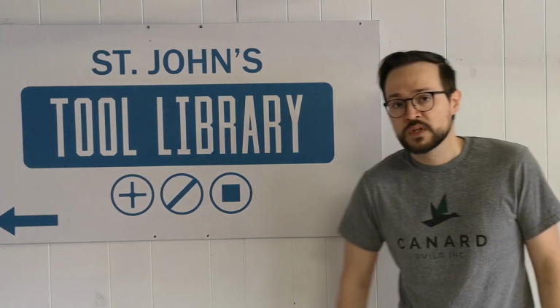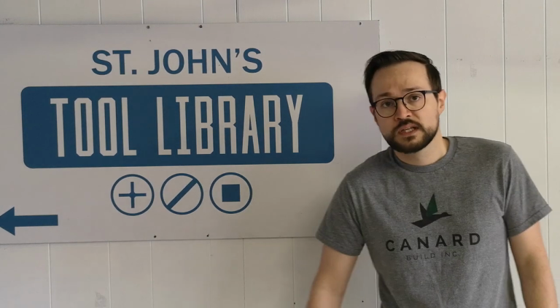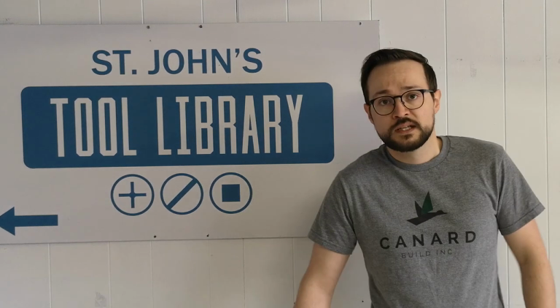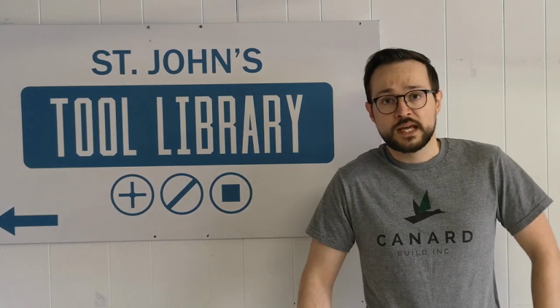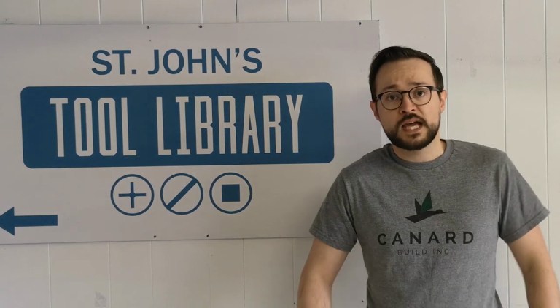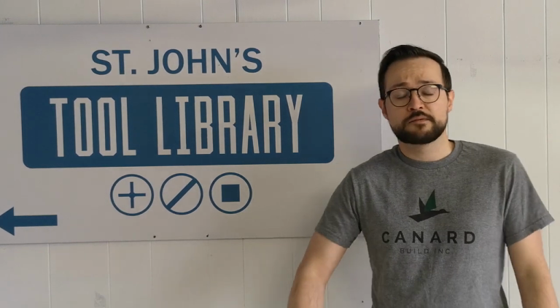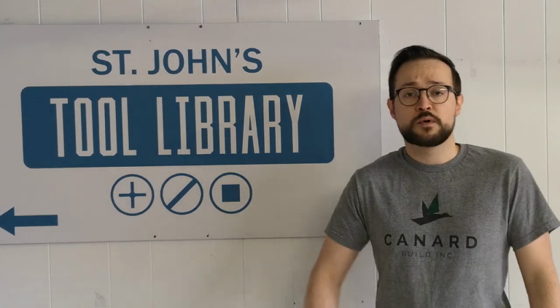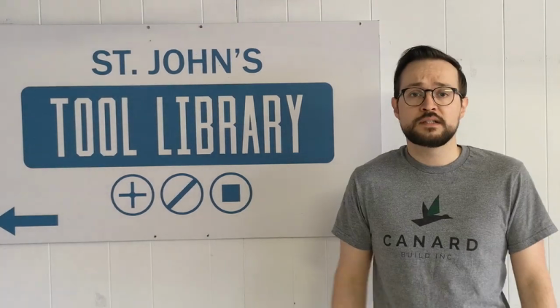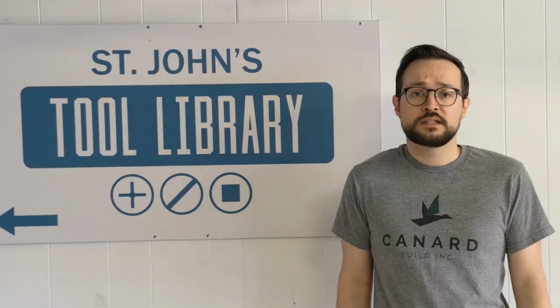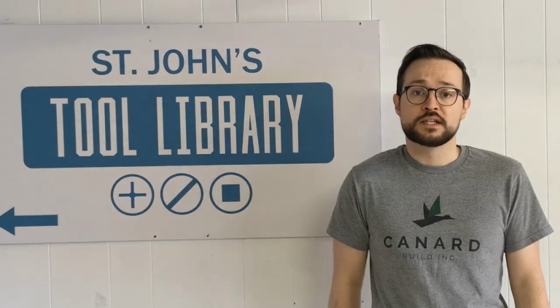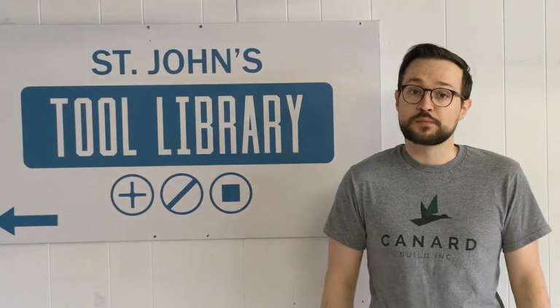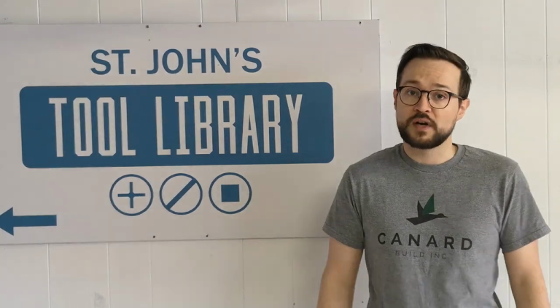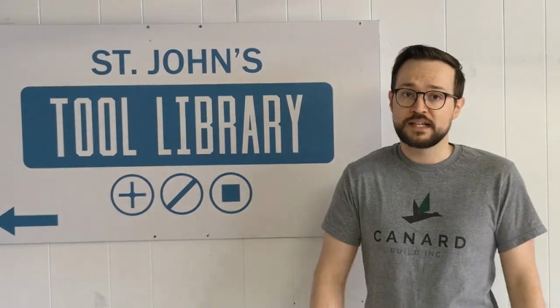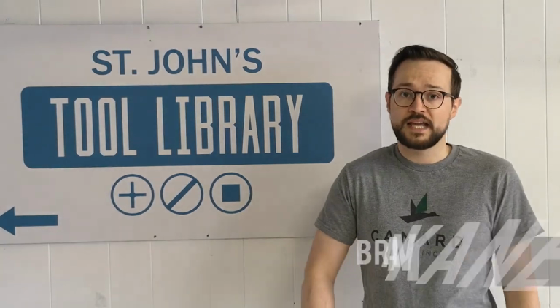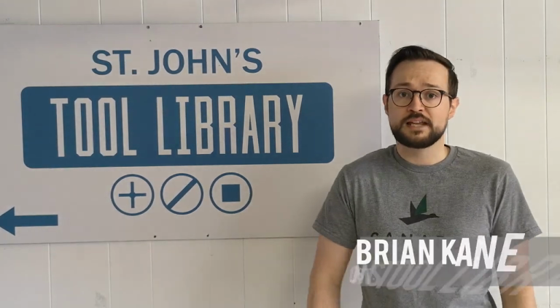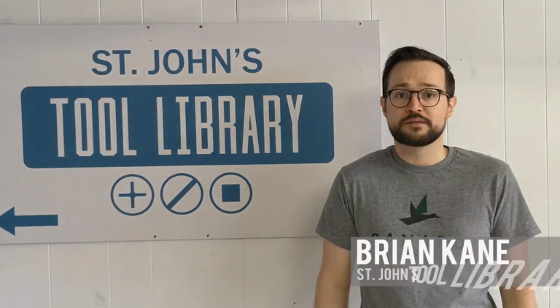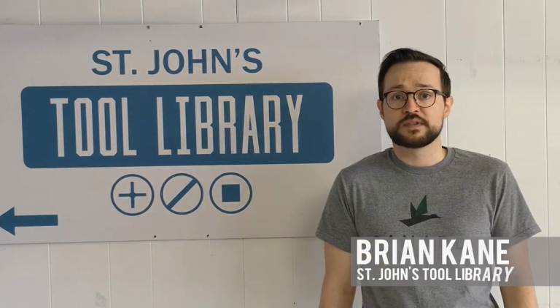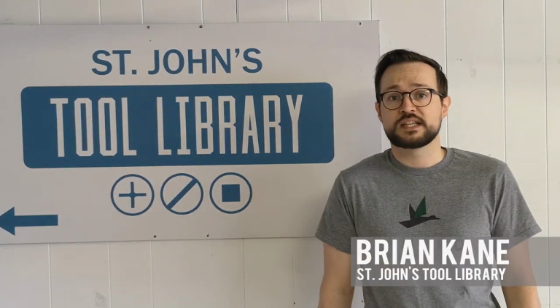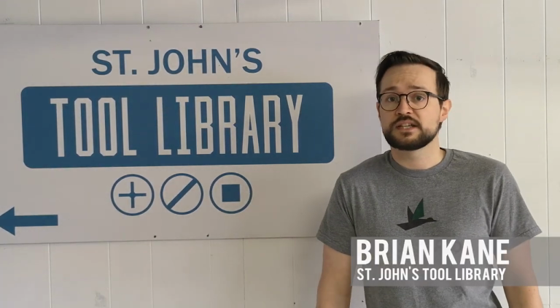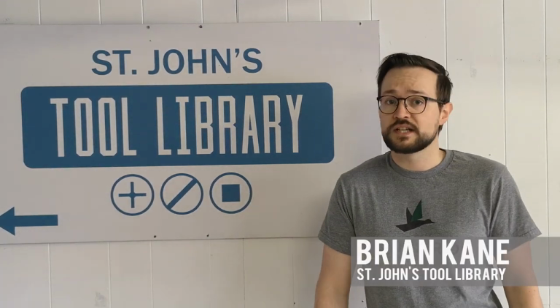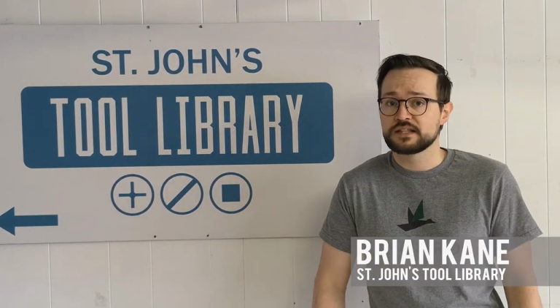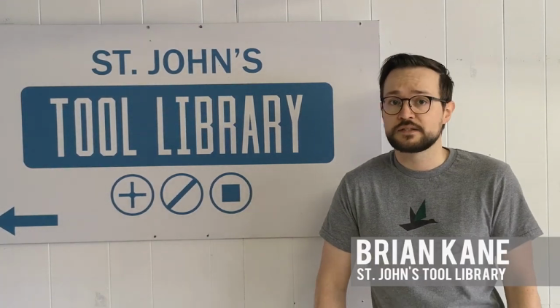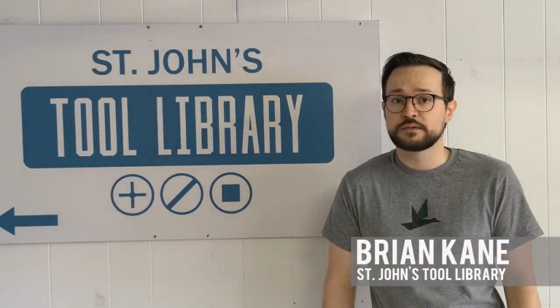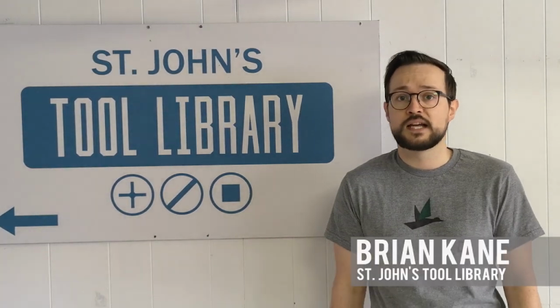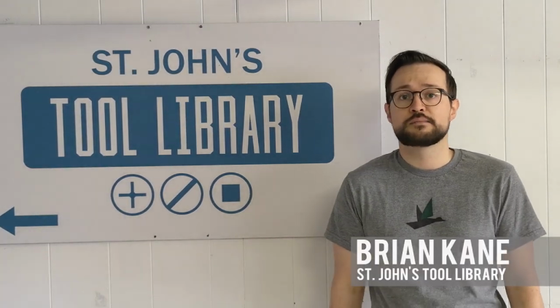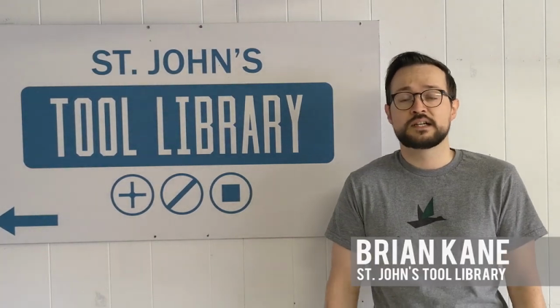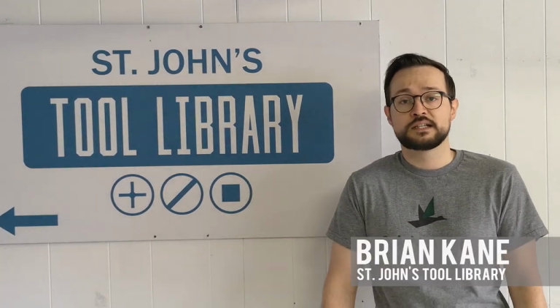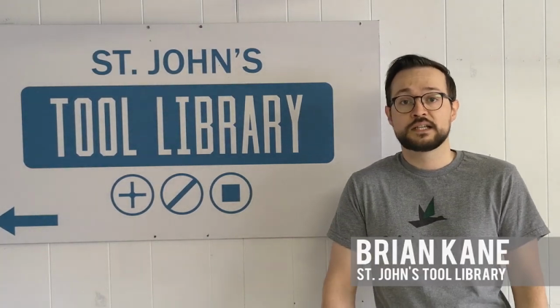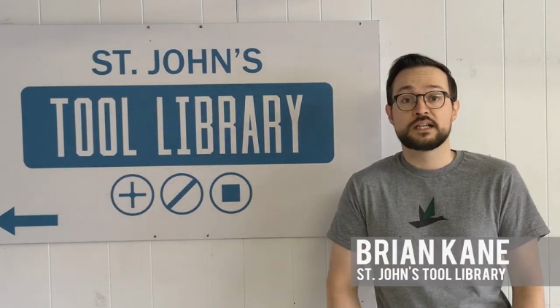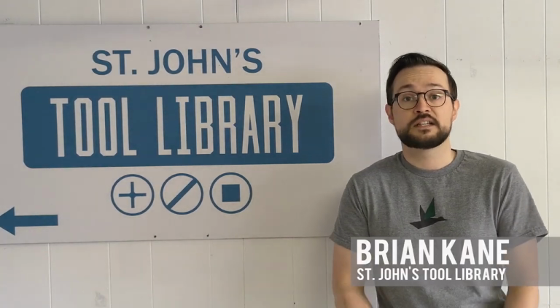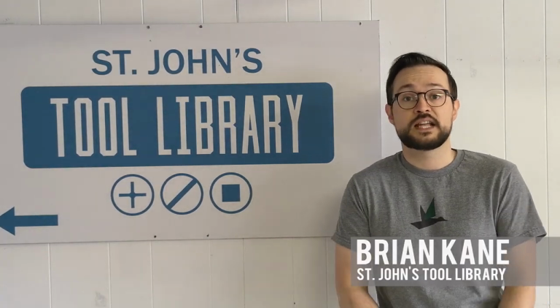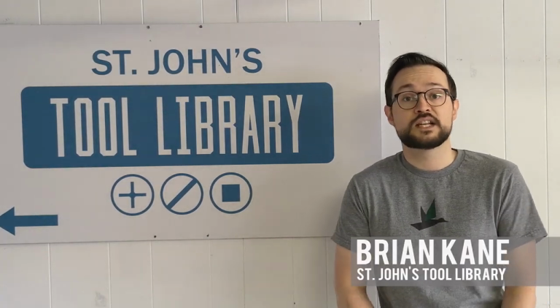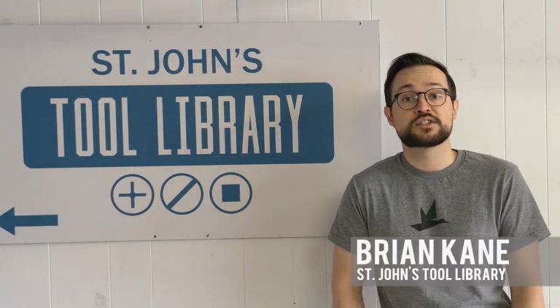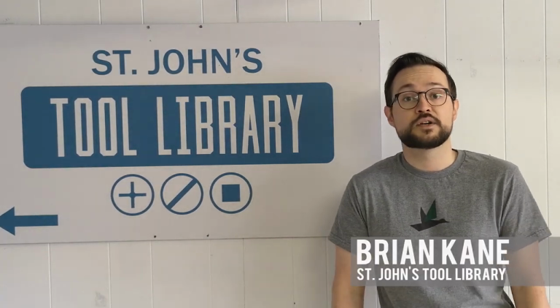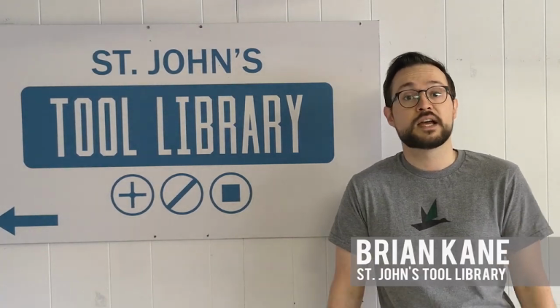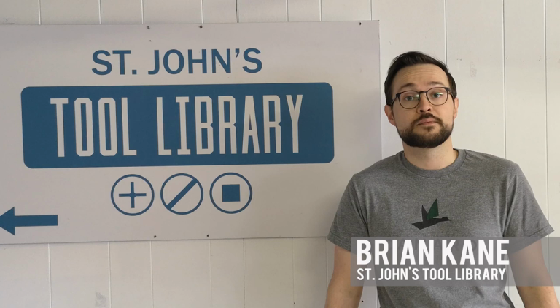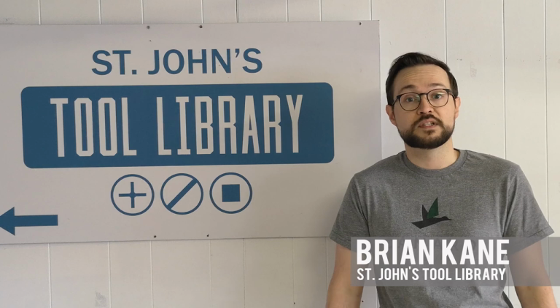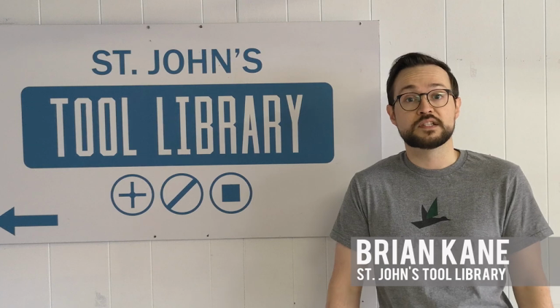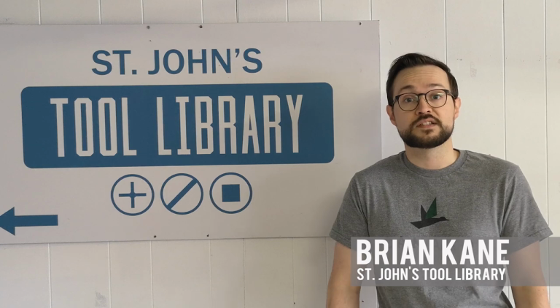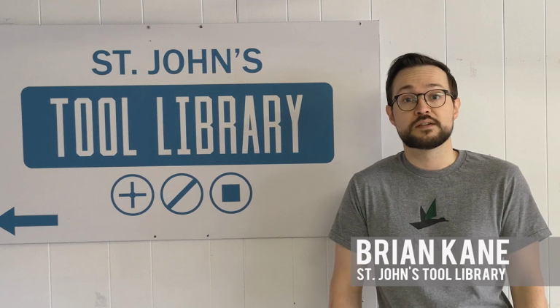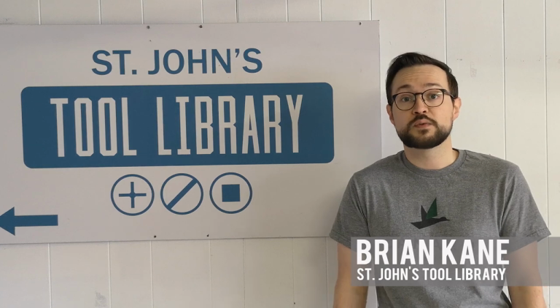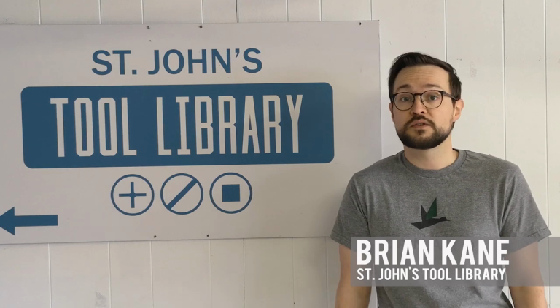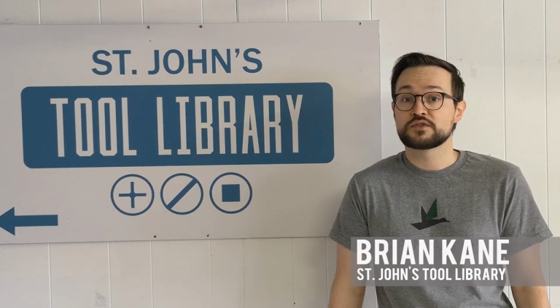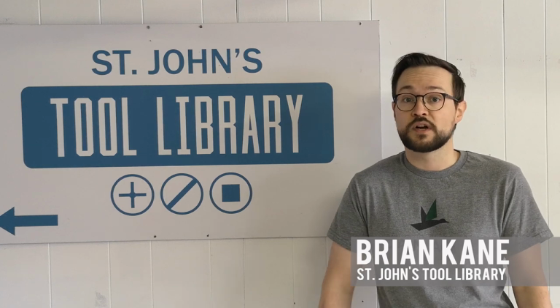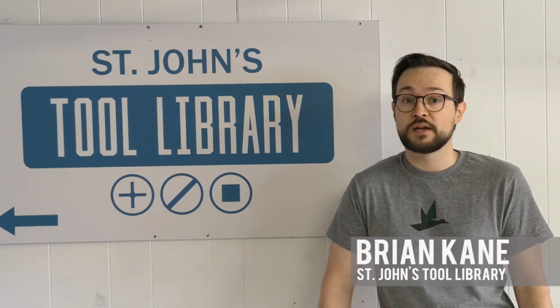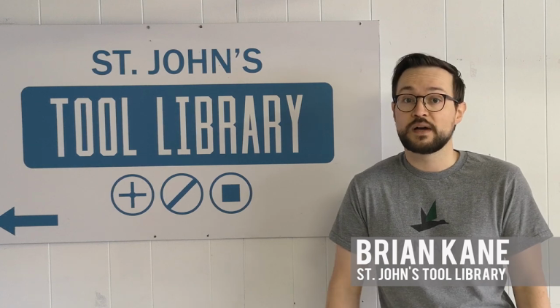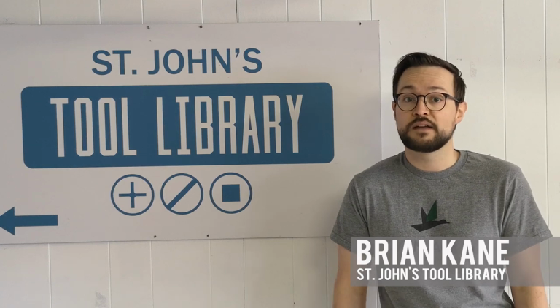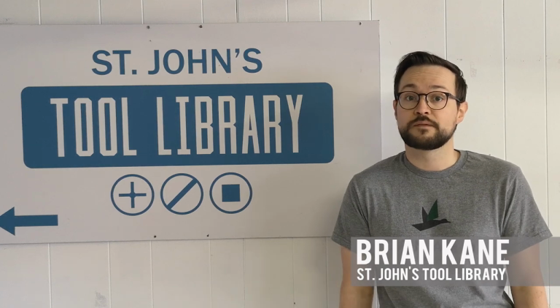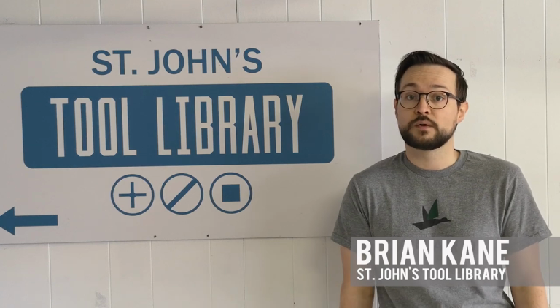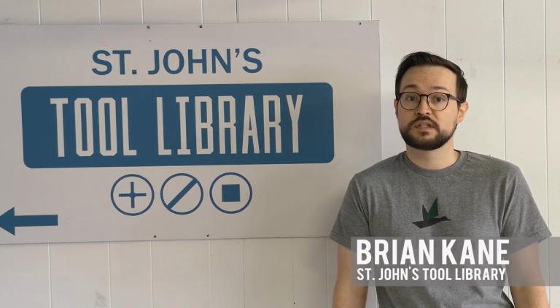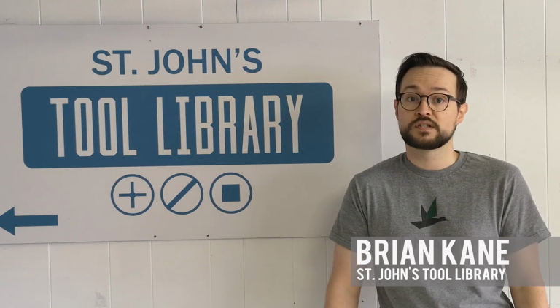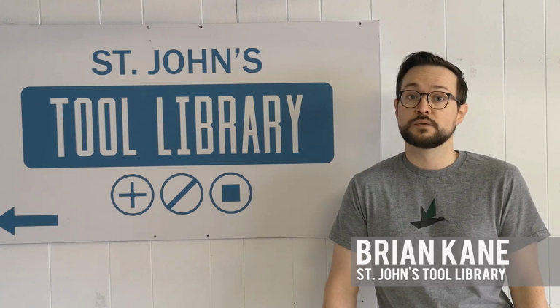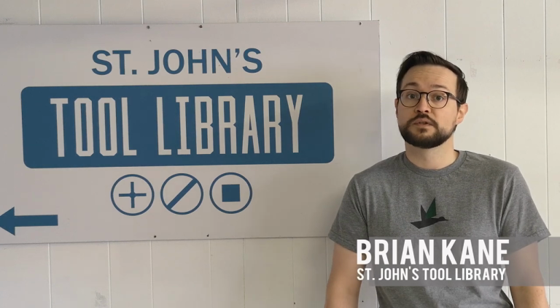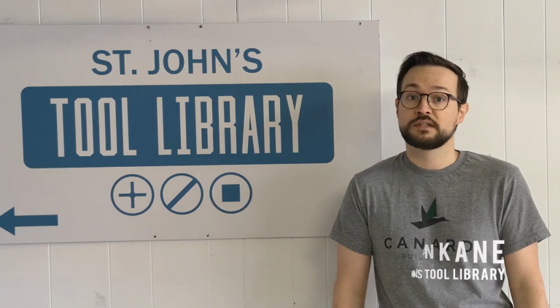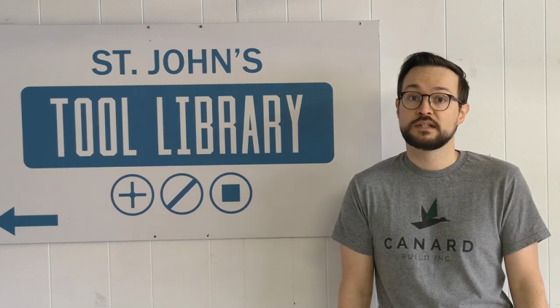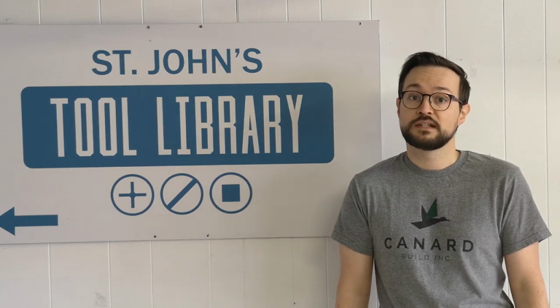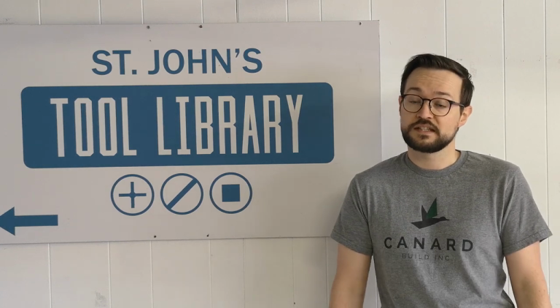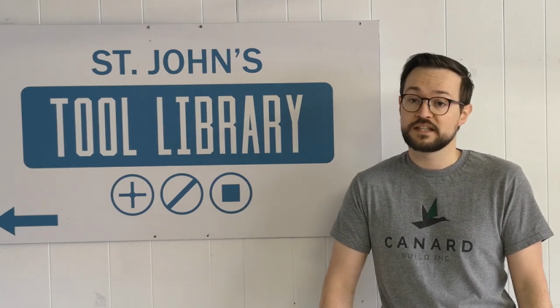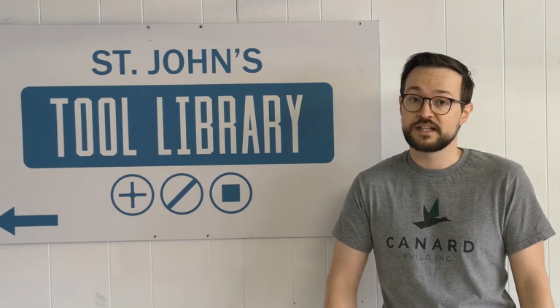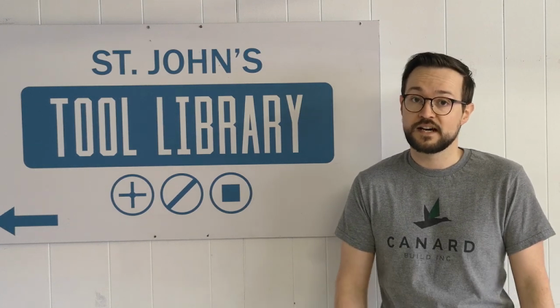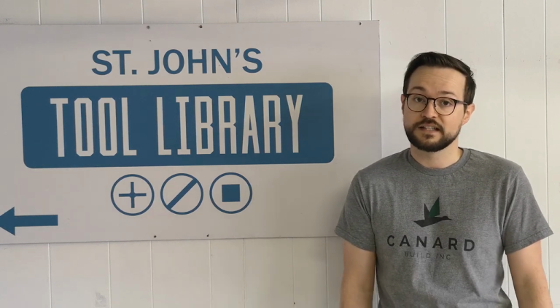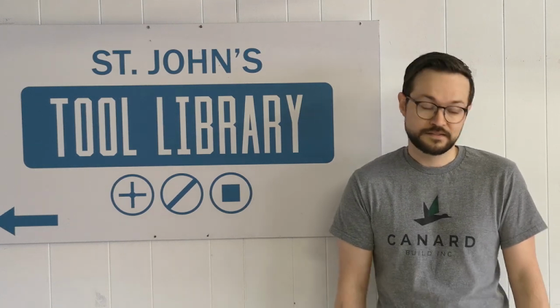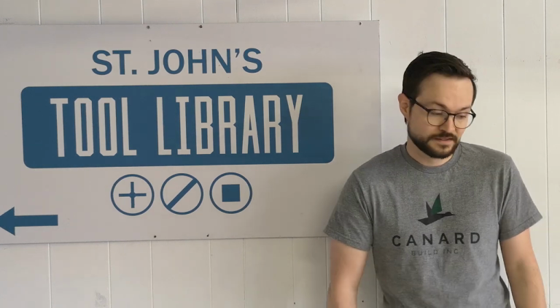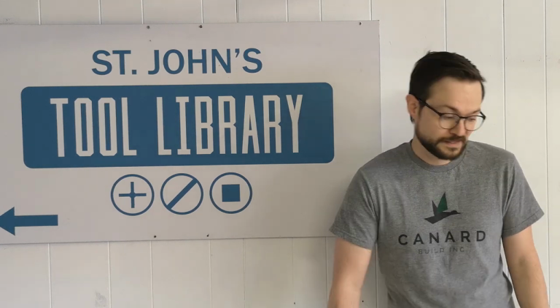Hey everyone, it's Brian Cain from the St. John's Tool Library here today to show you how to build a simple tripod folding stool. Let's get started.